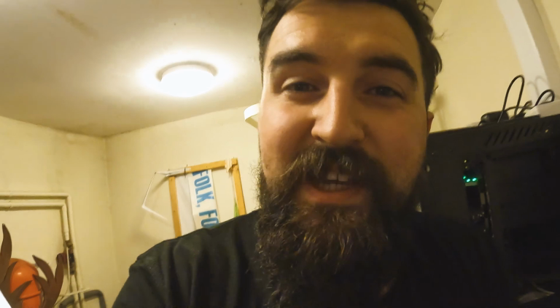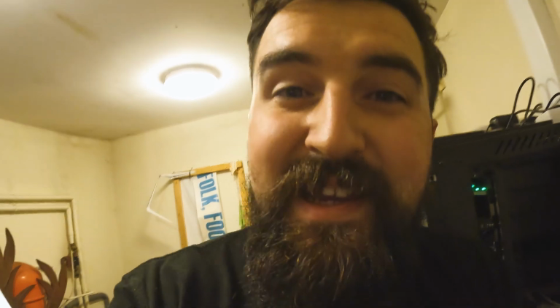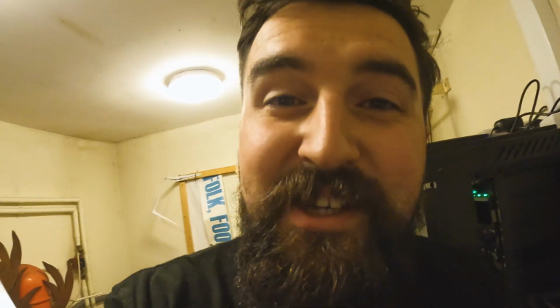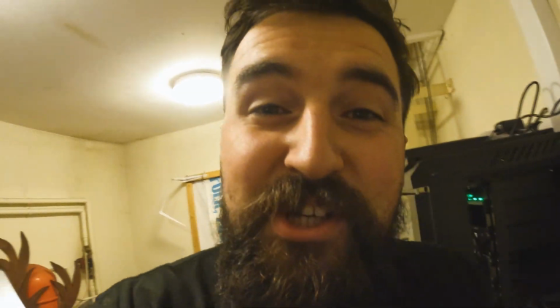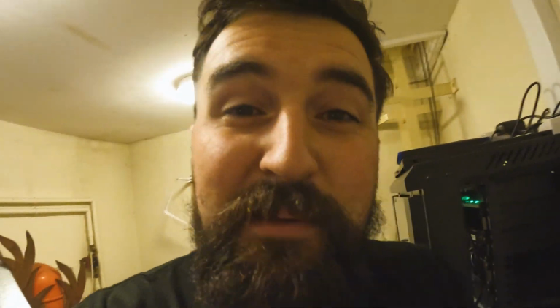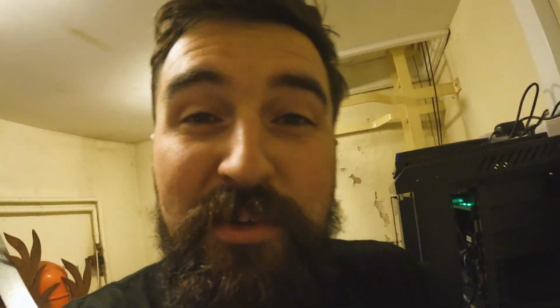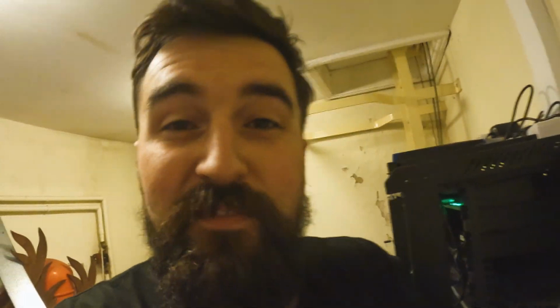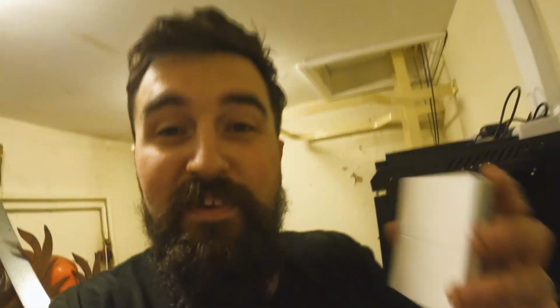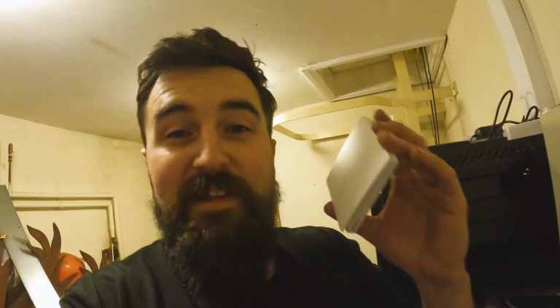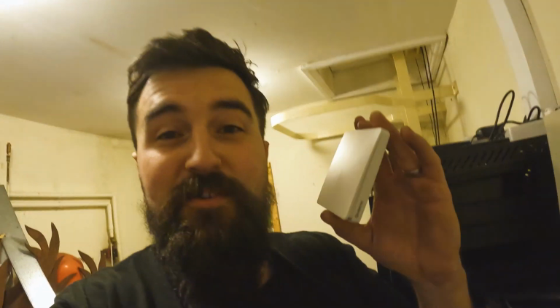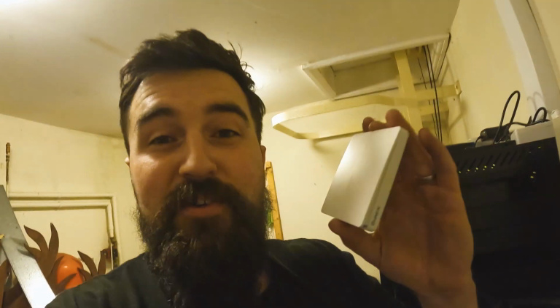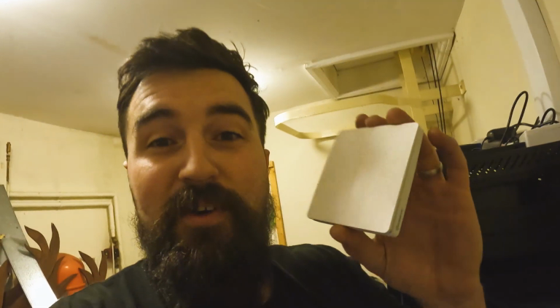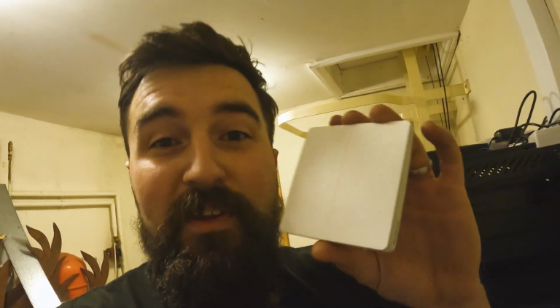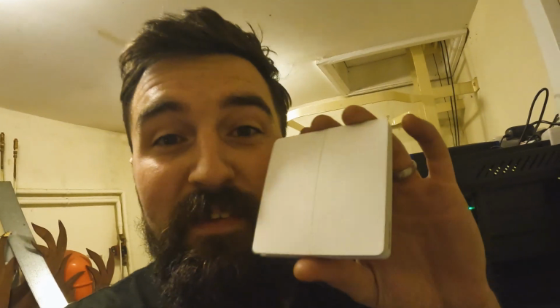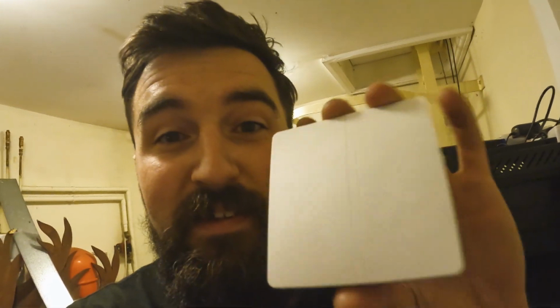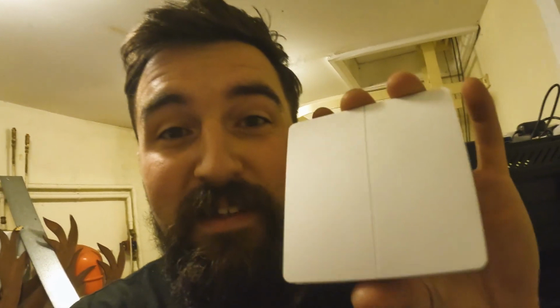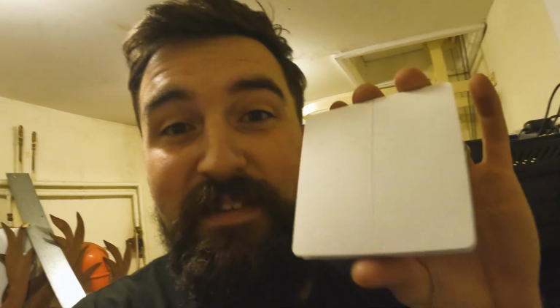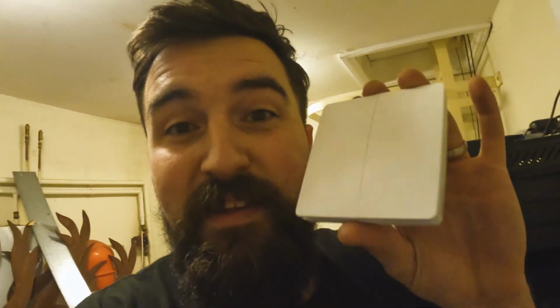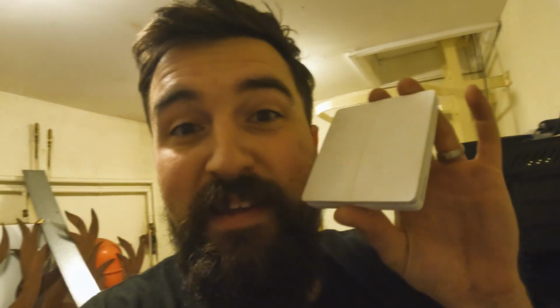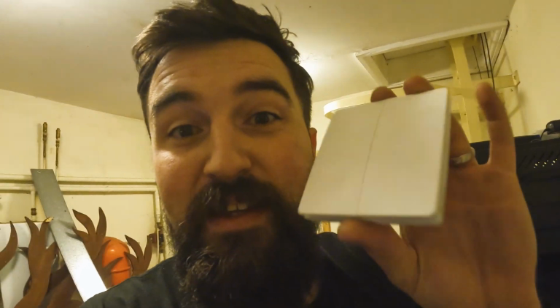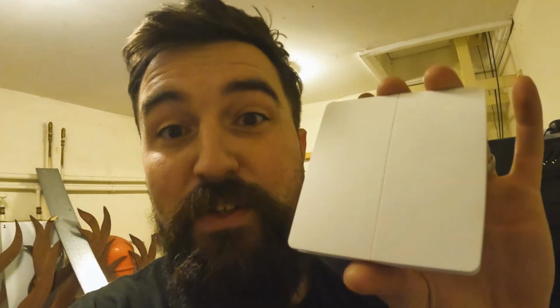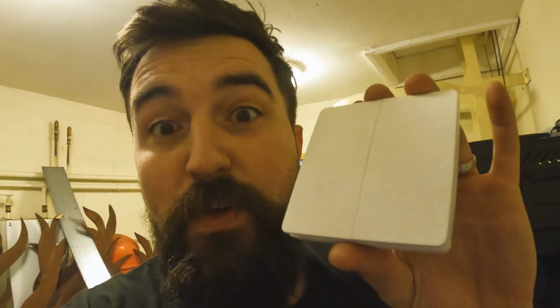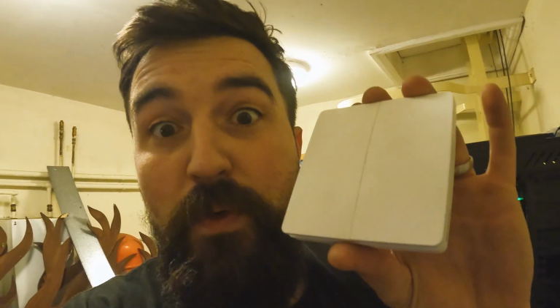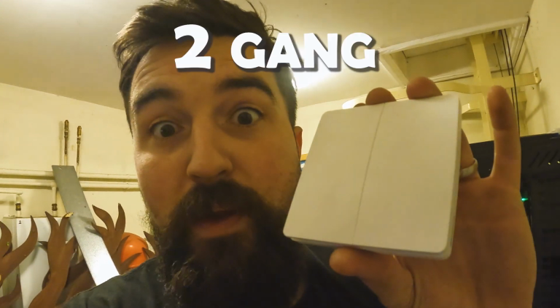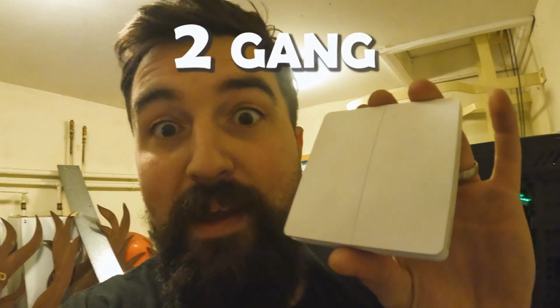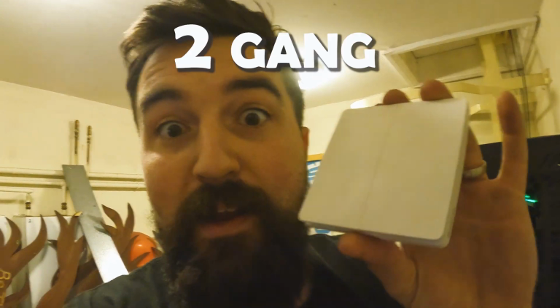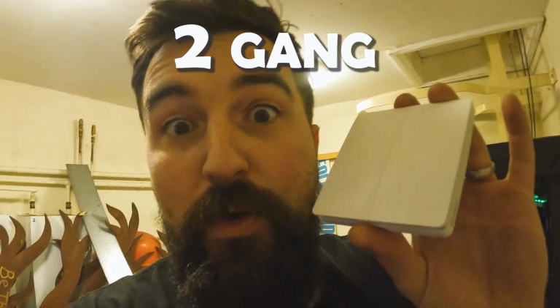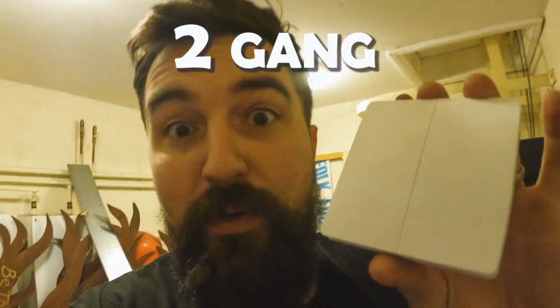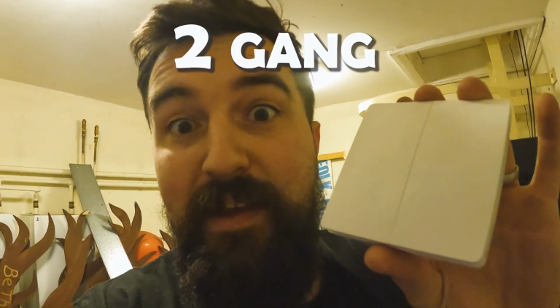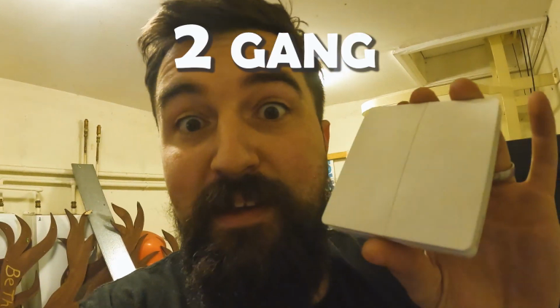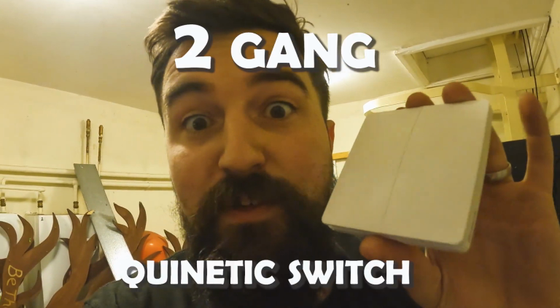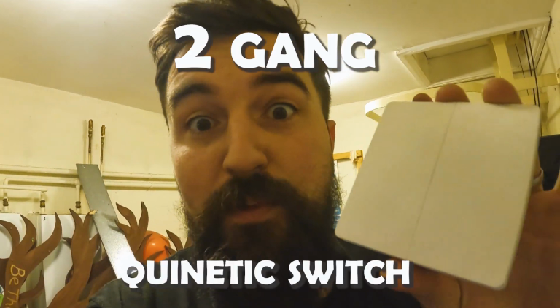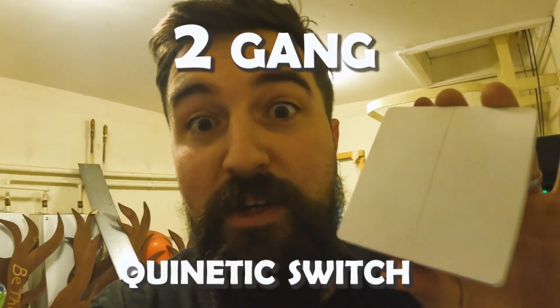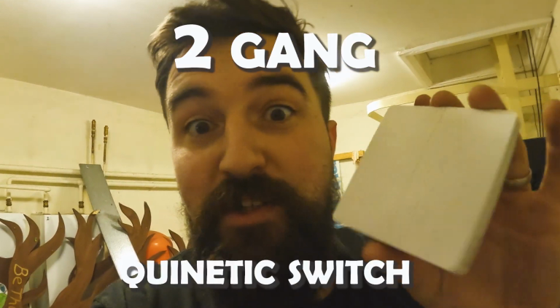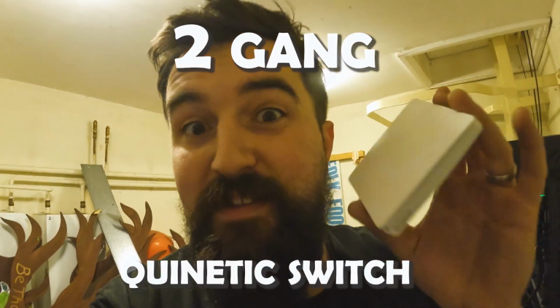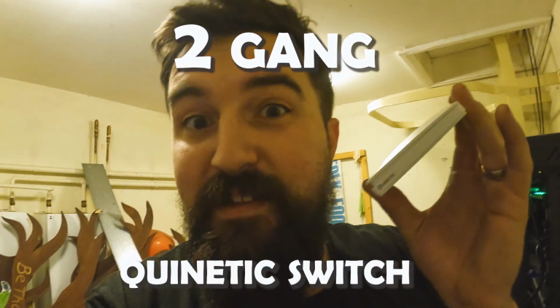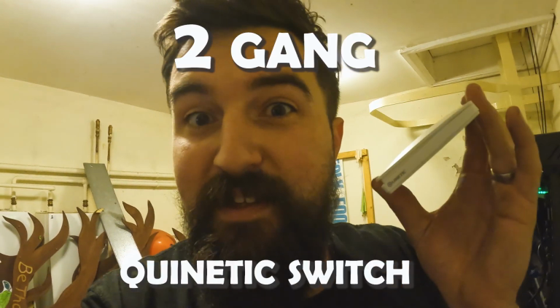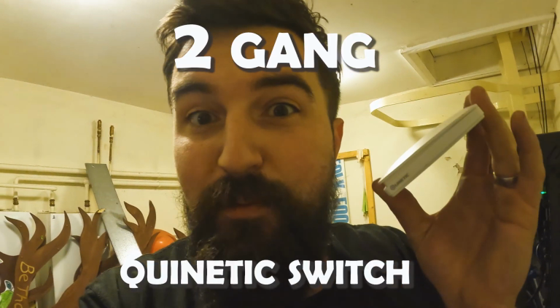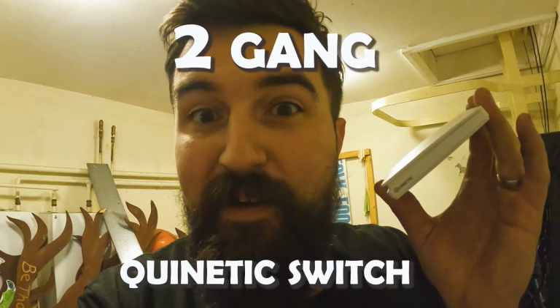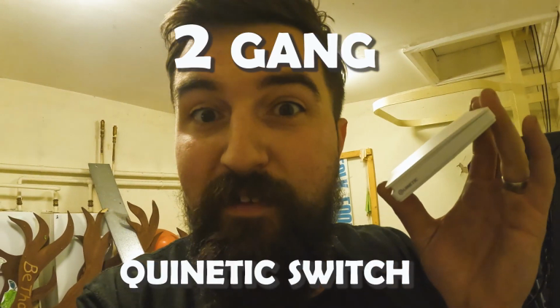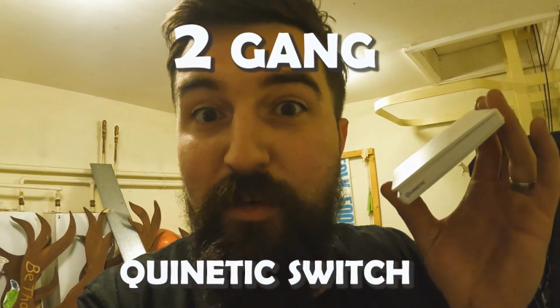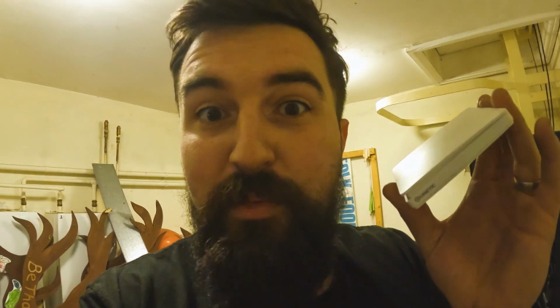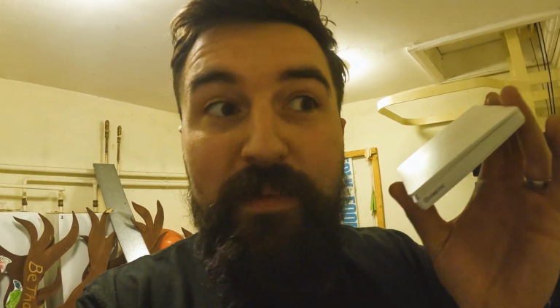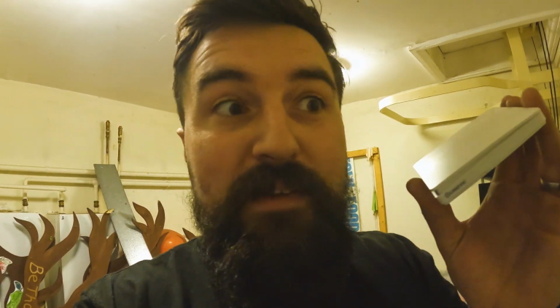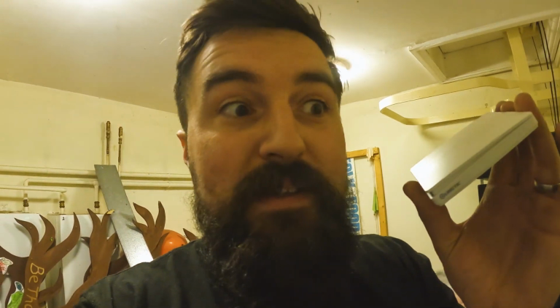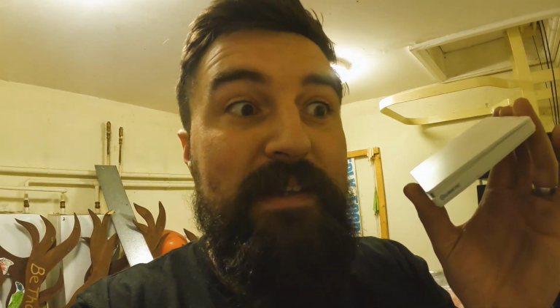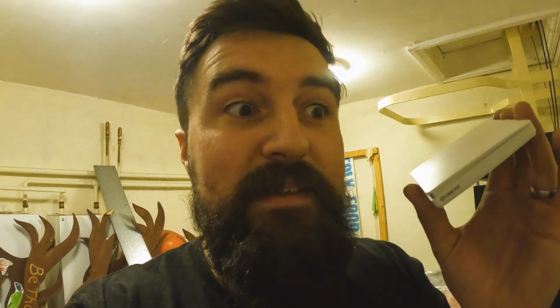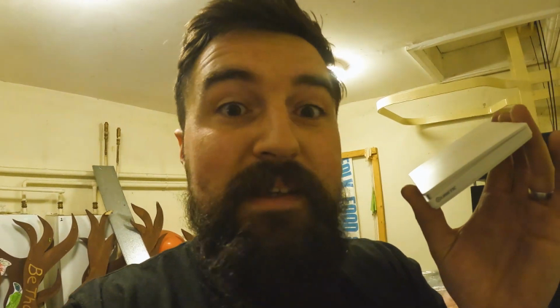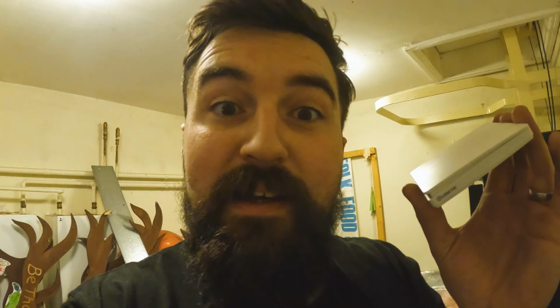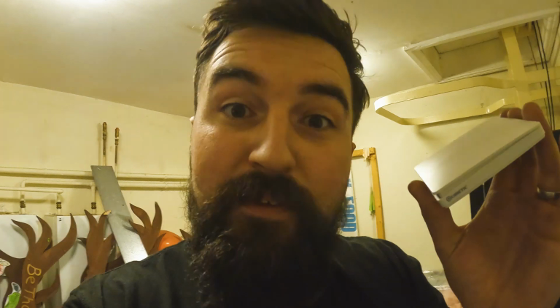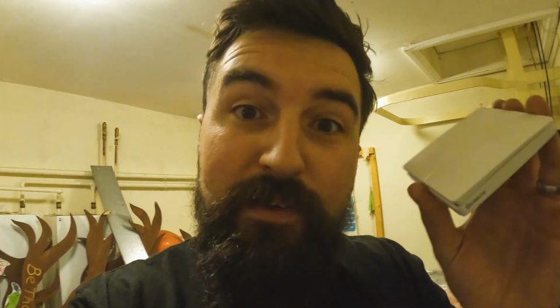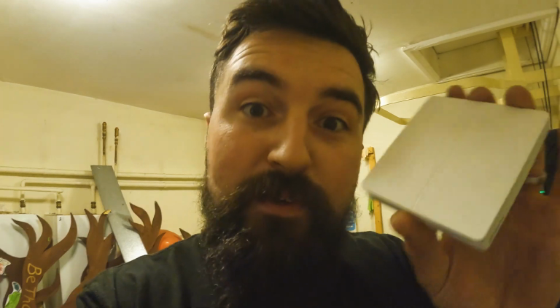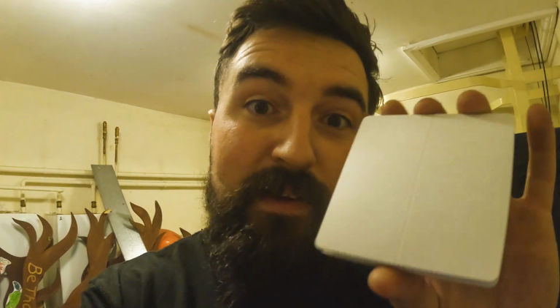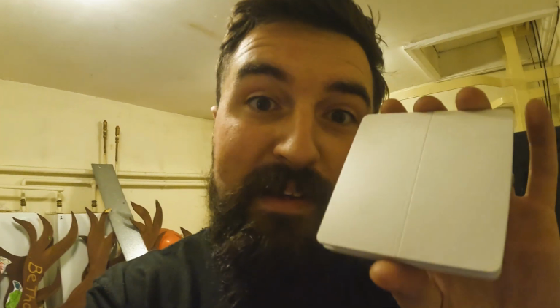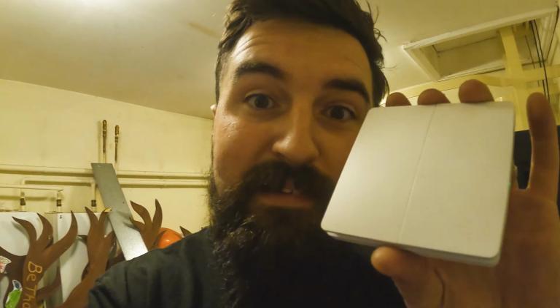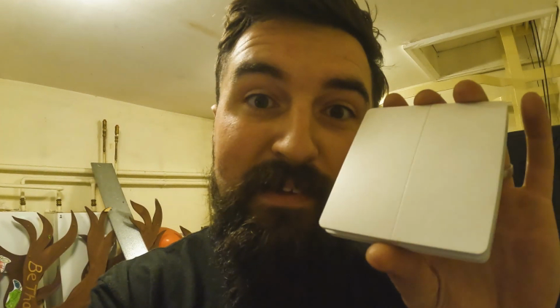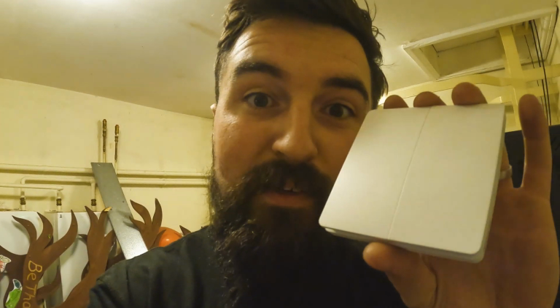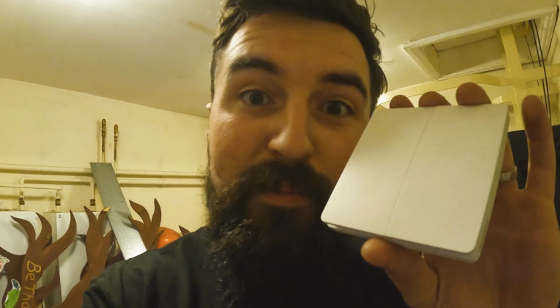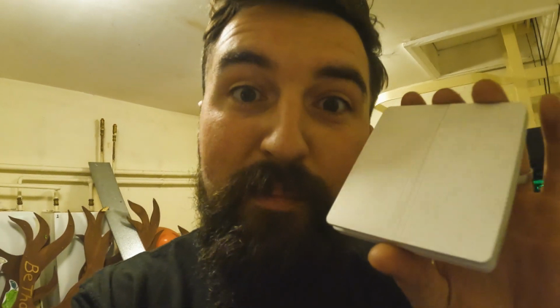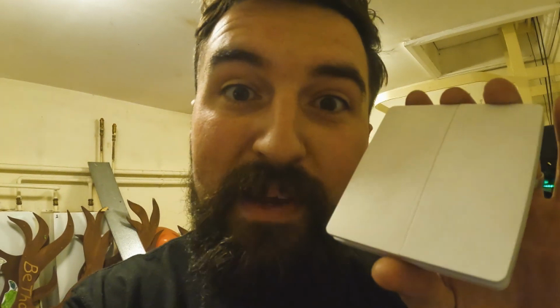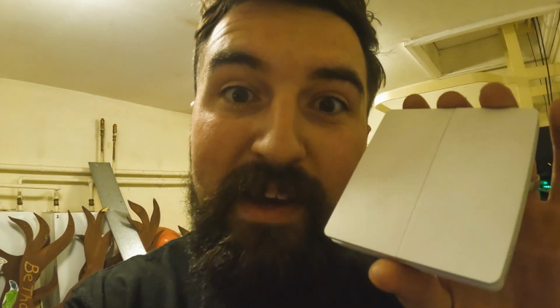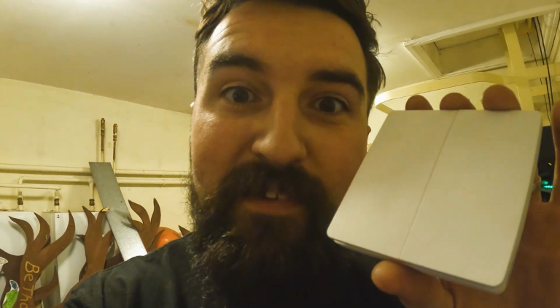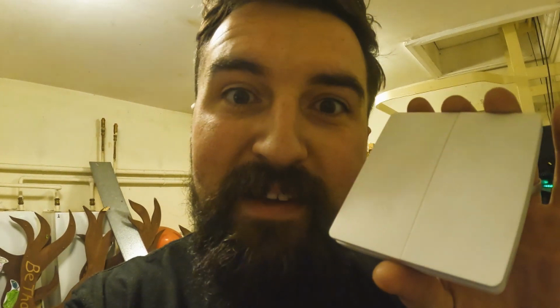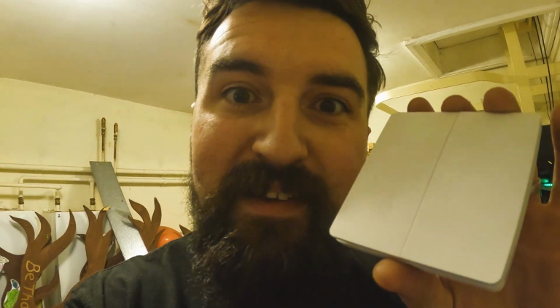Hey, it's James from Free Electric Girl and this is the two gang connect switch. This is how you wire it up and how you connect it up and pair it.